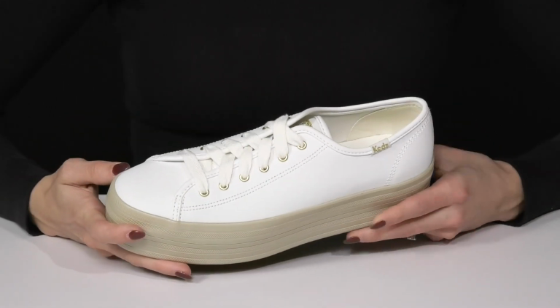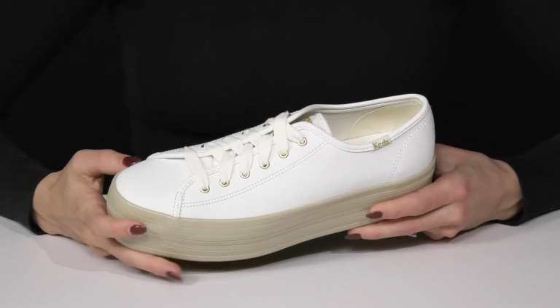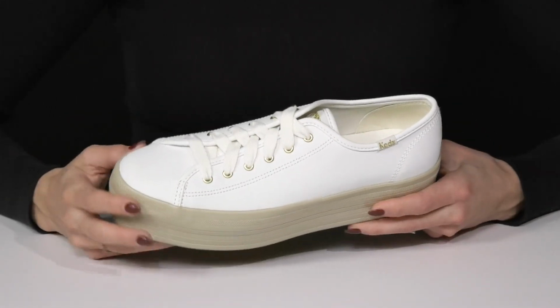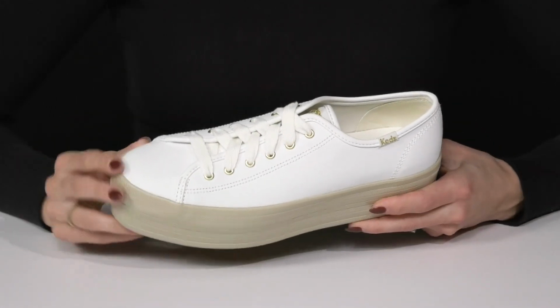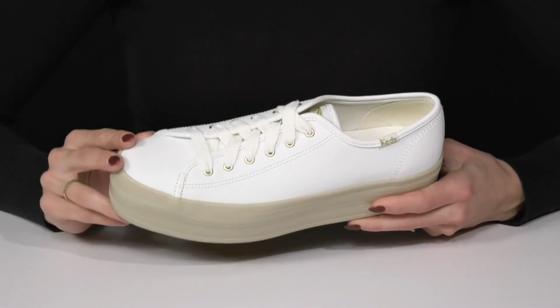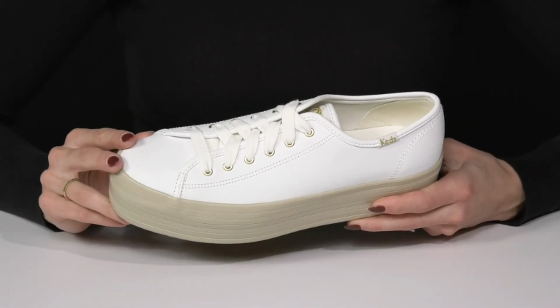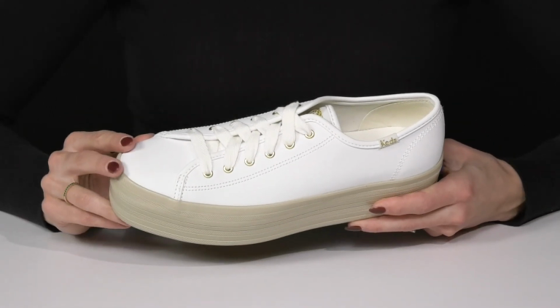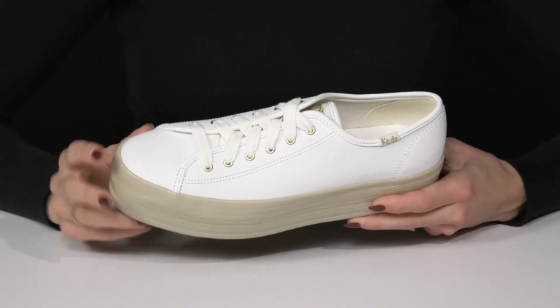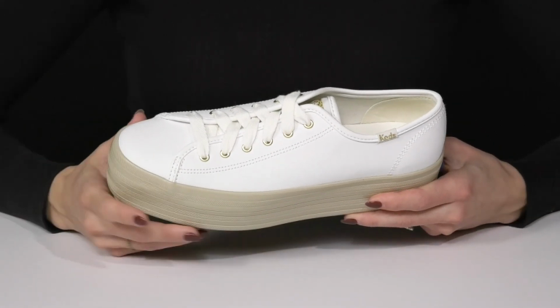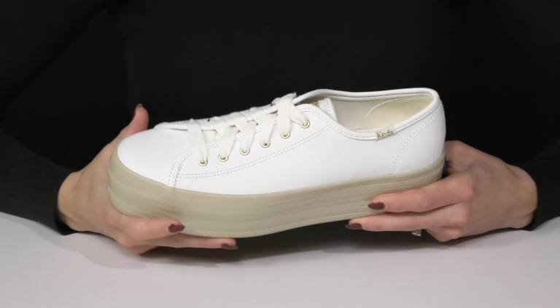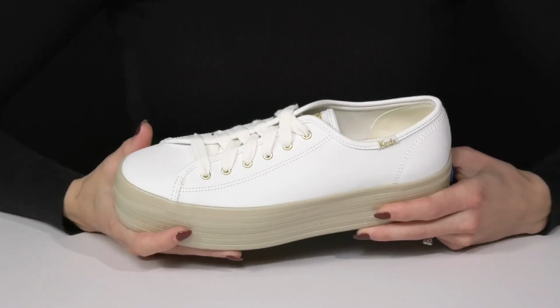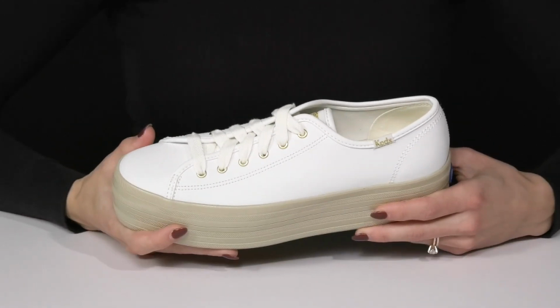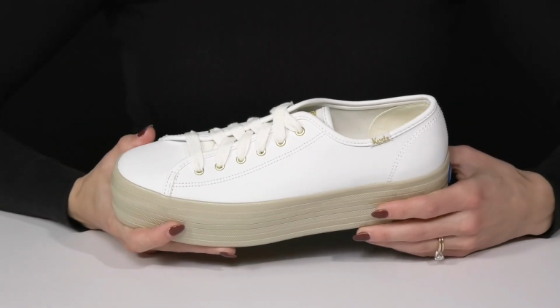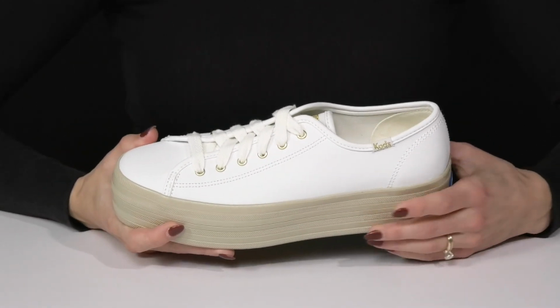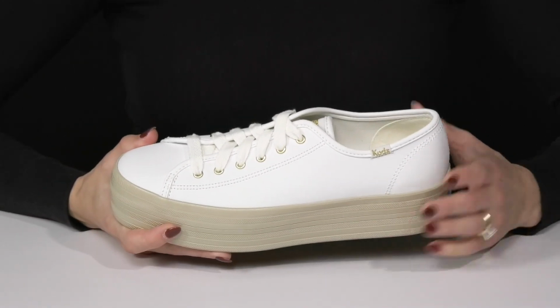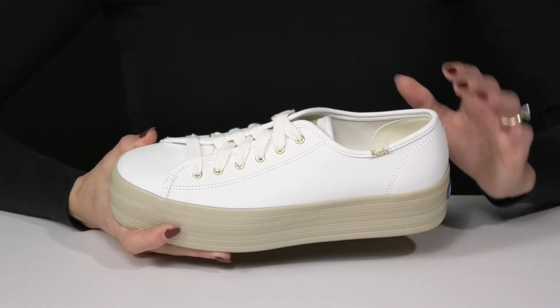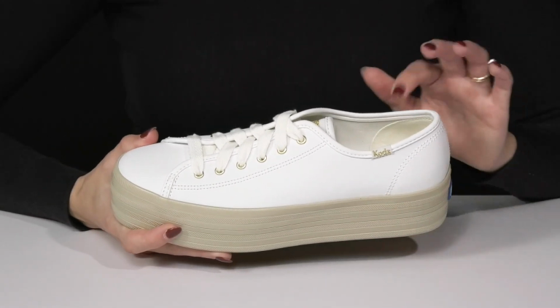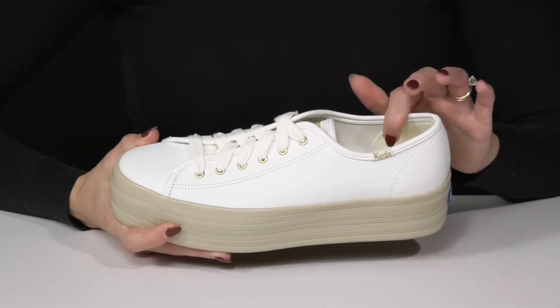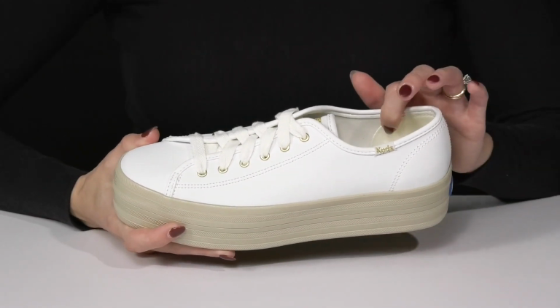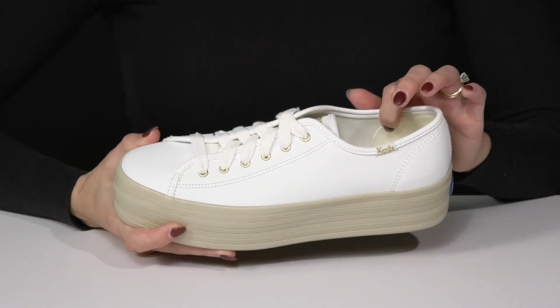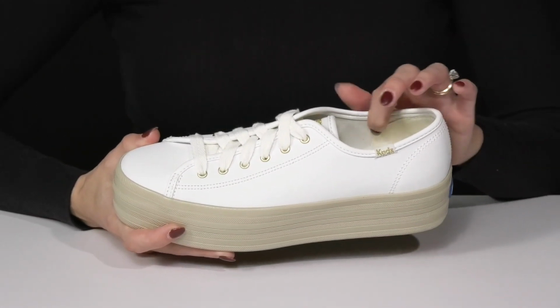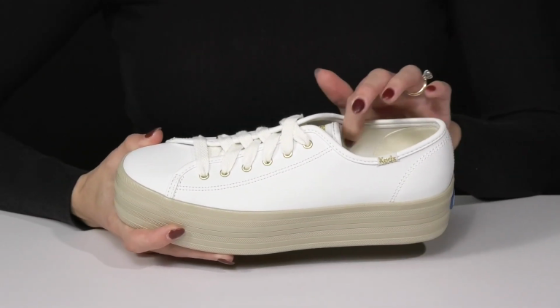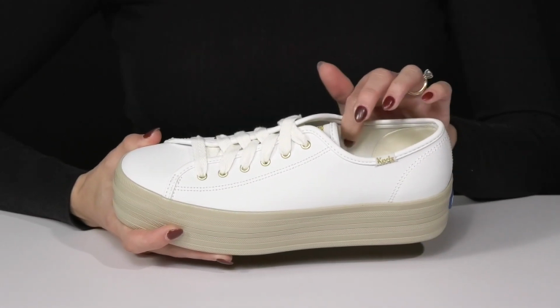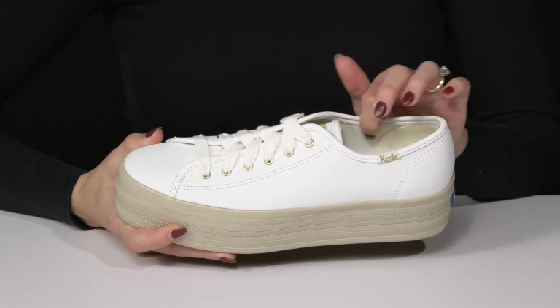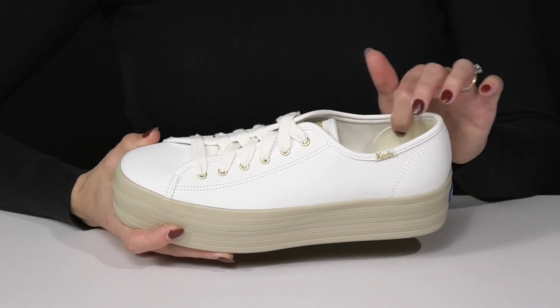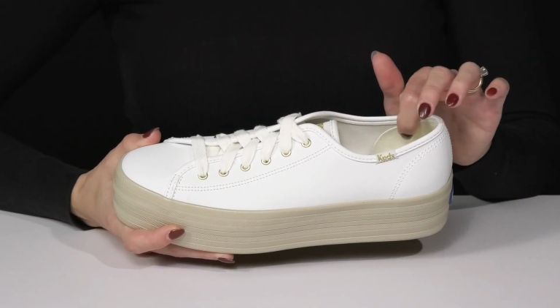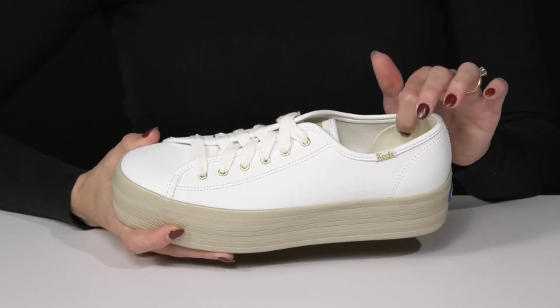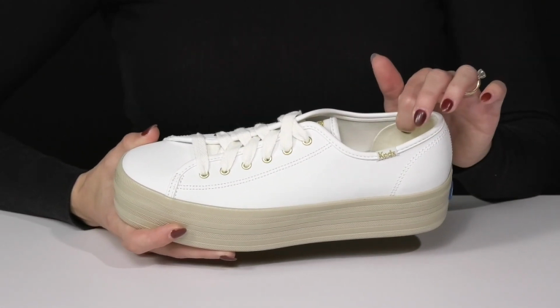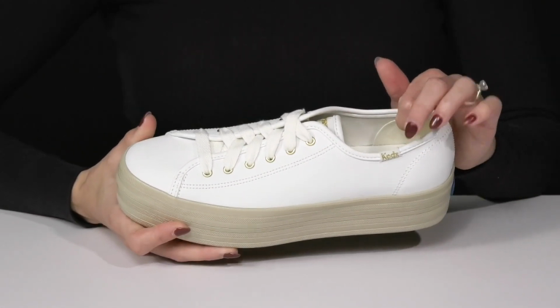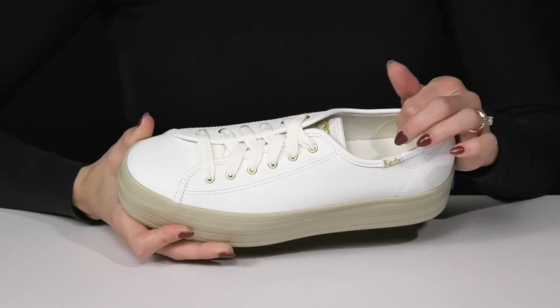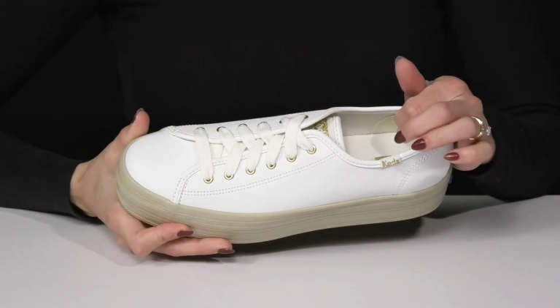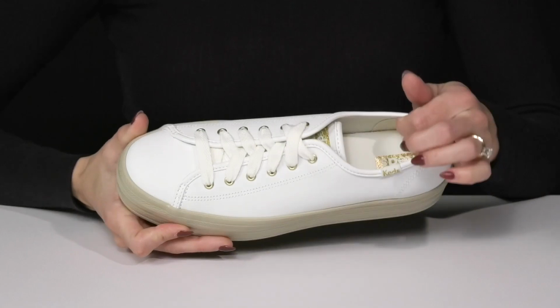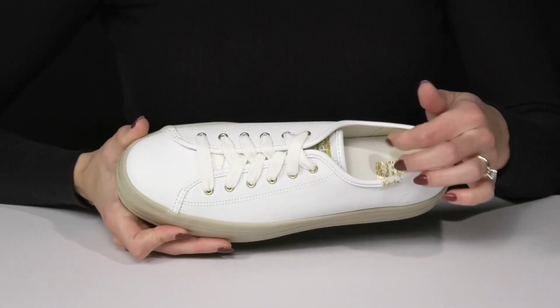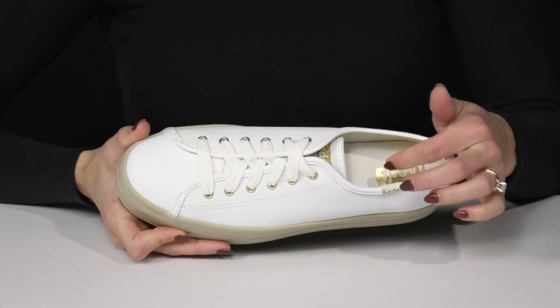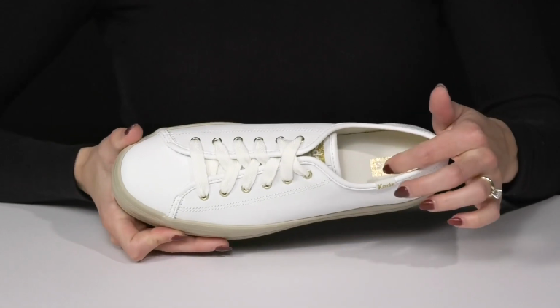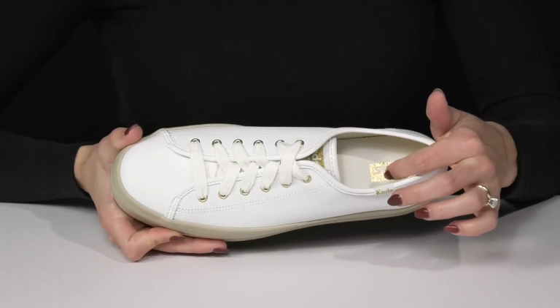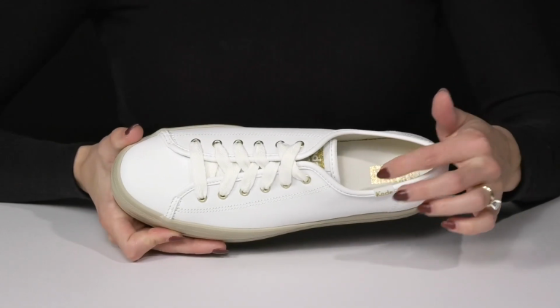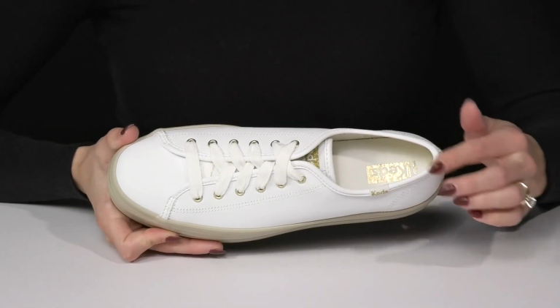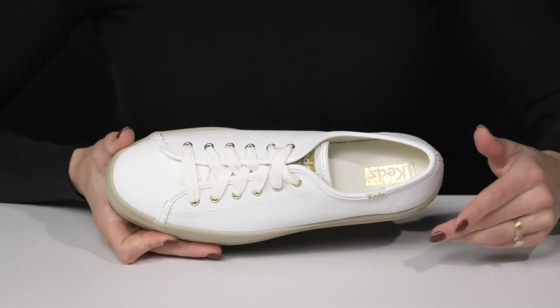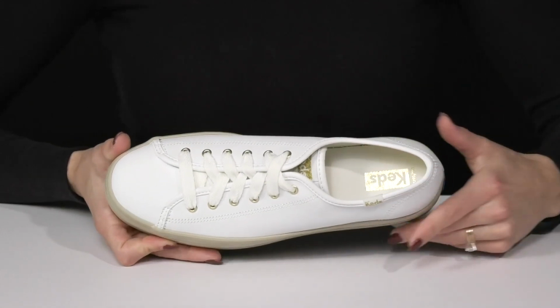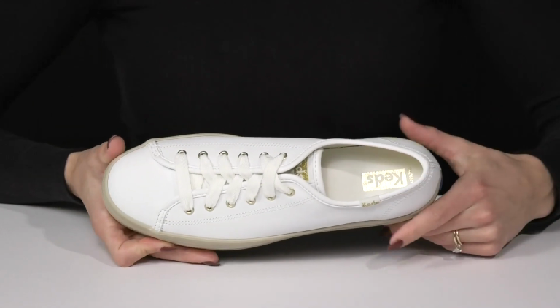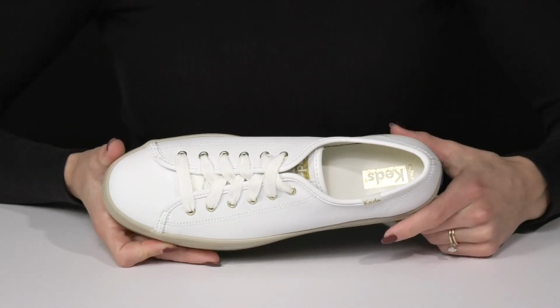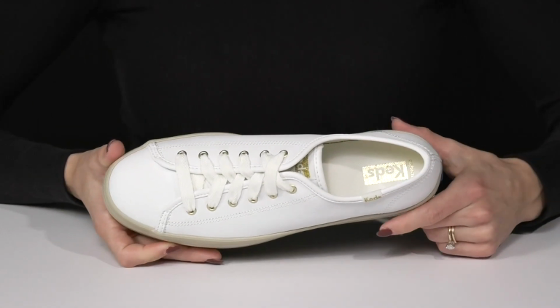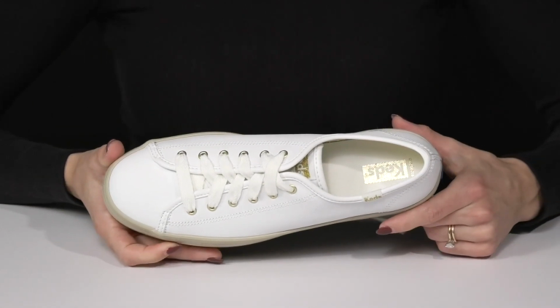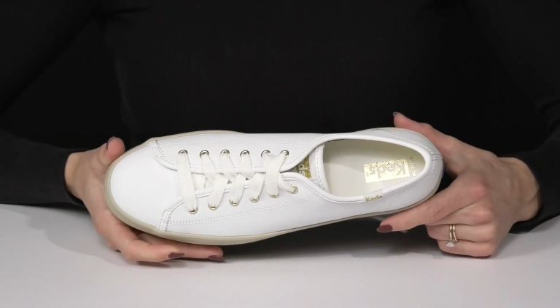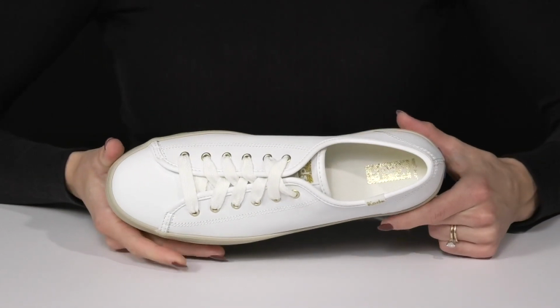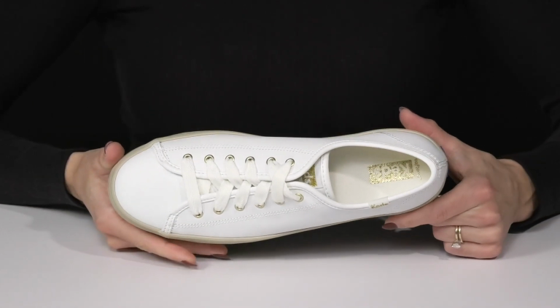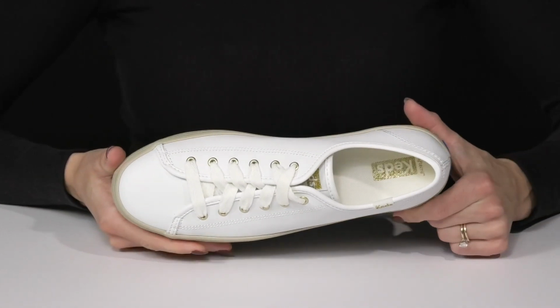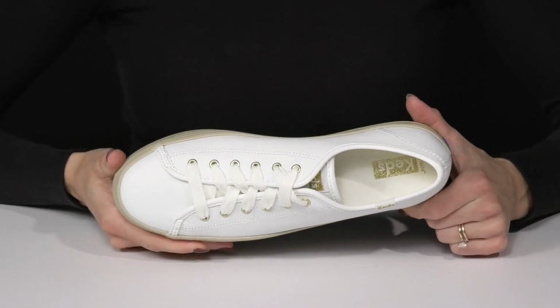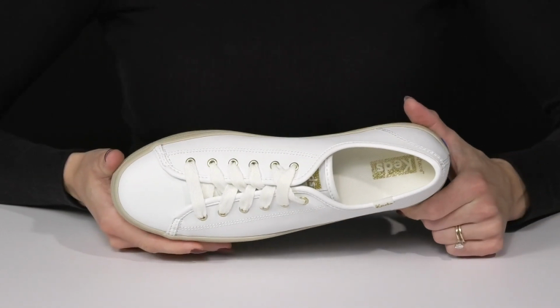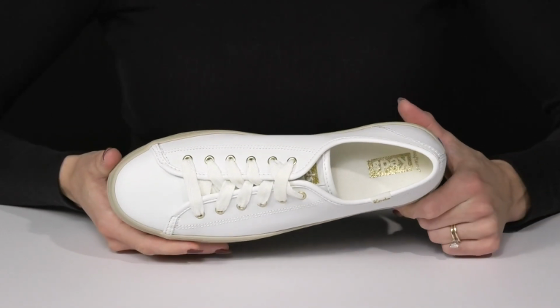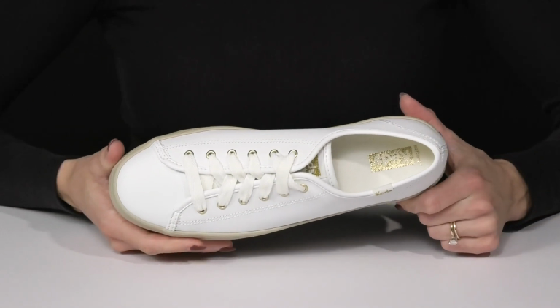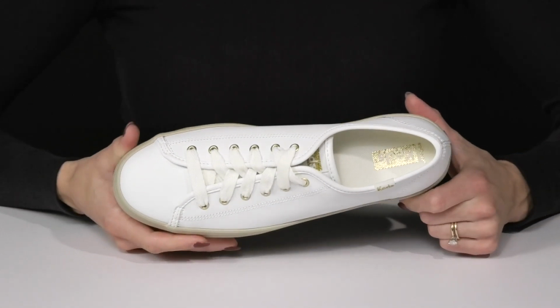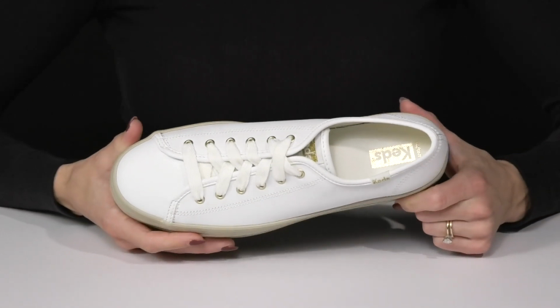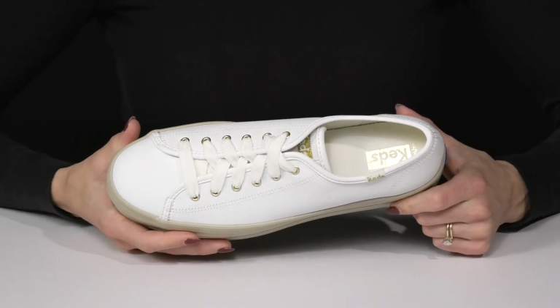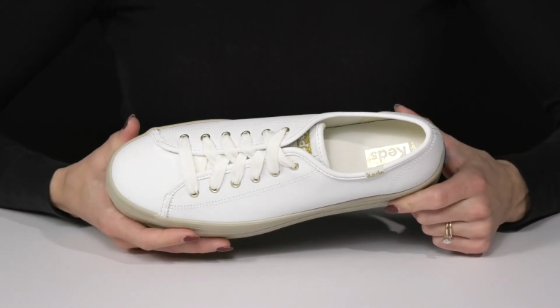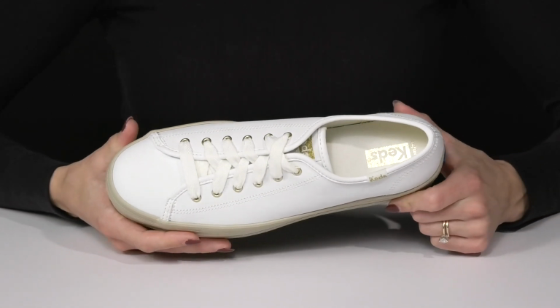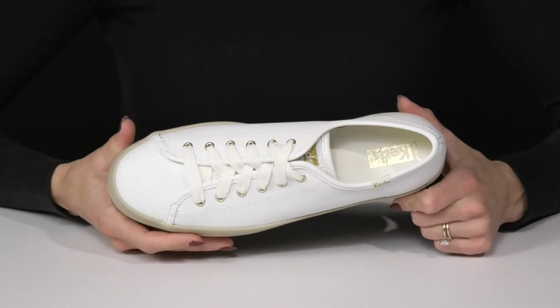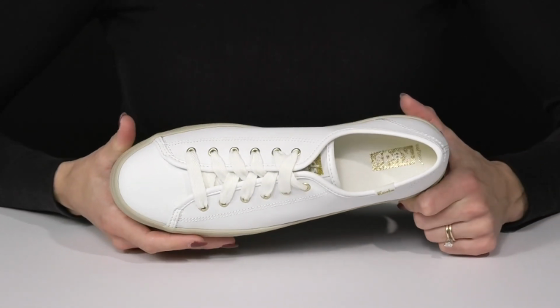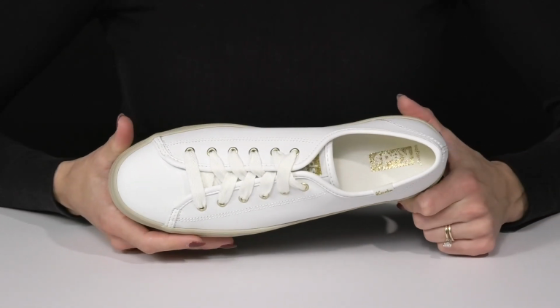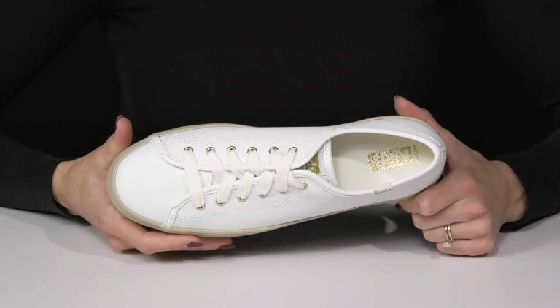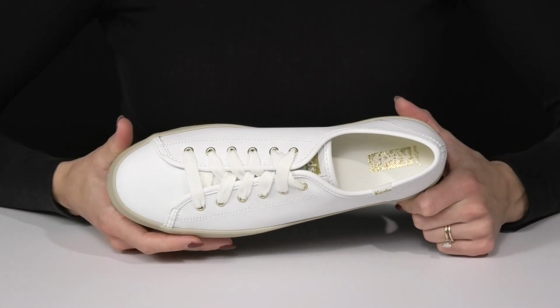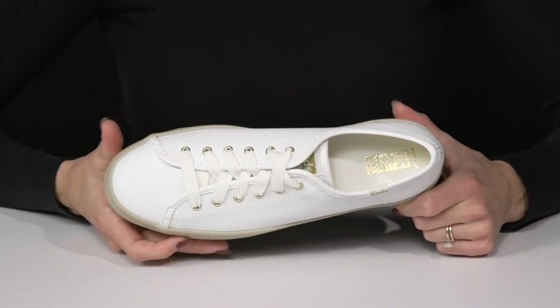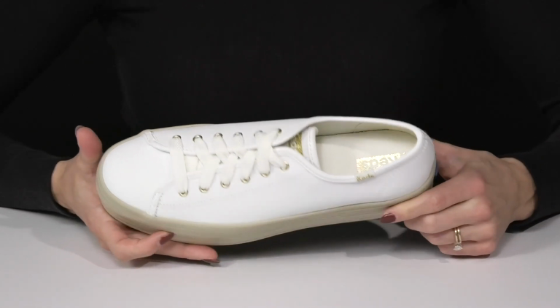They have a round toe silhouette, and inside they offer a textile lining and a soft foam footbed that's going to give you that all-day cushioning.